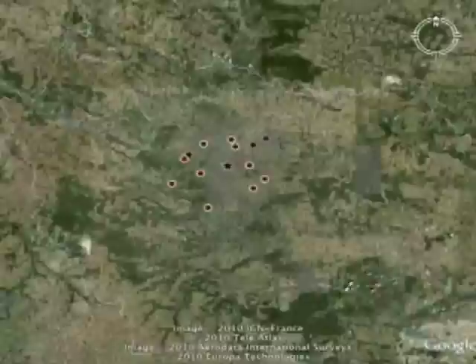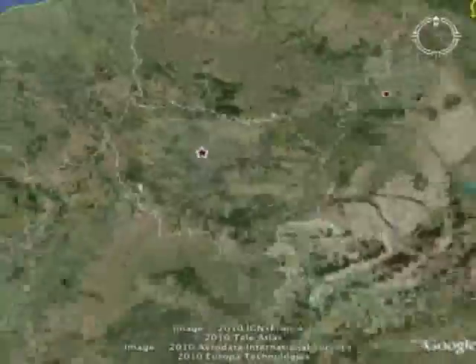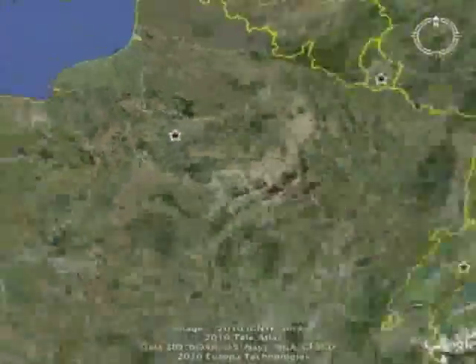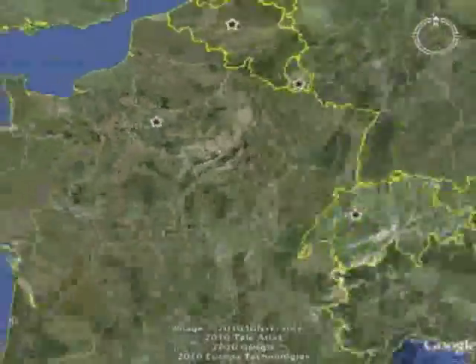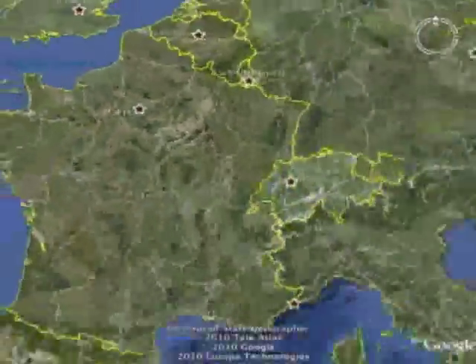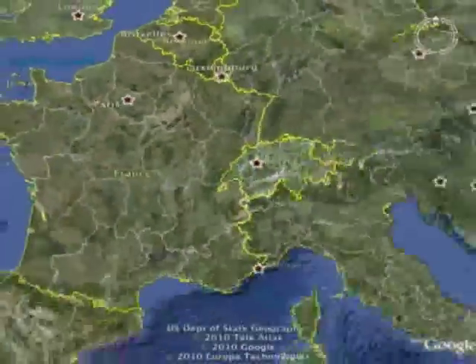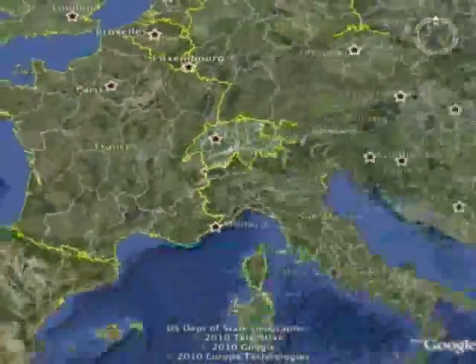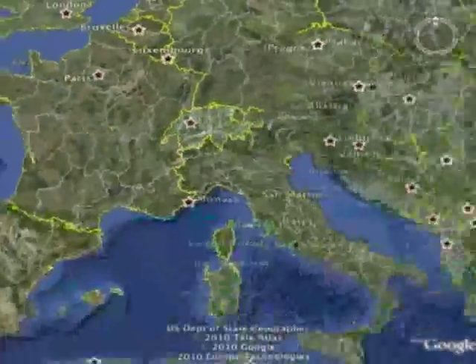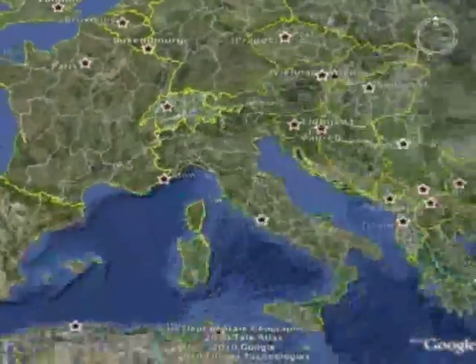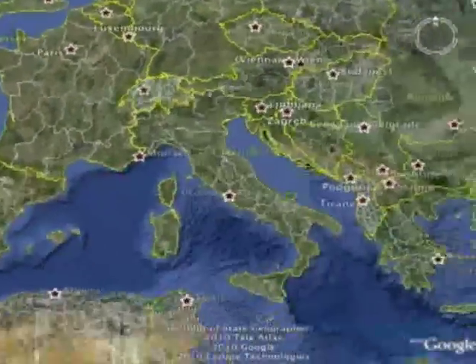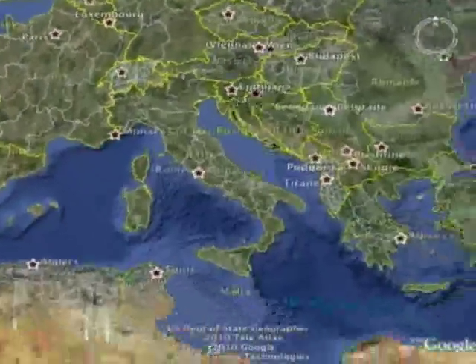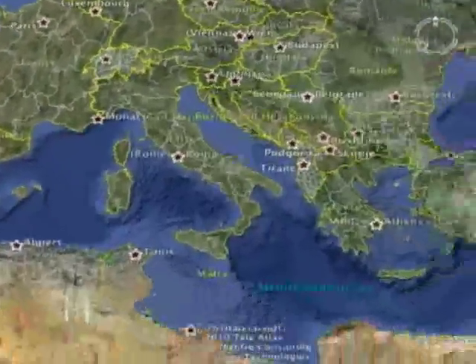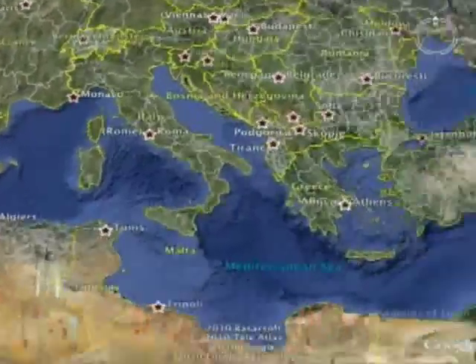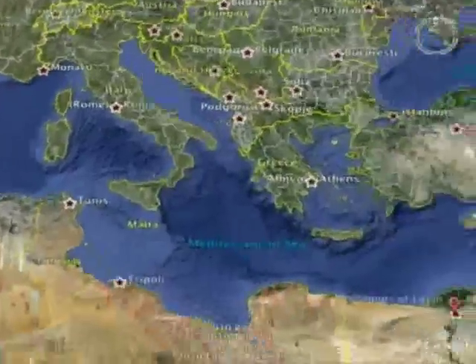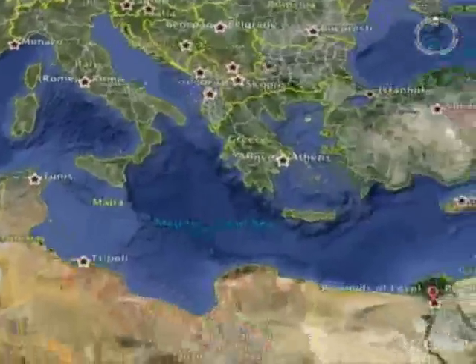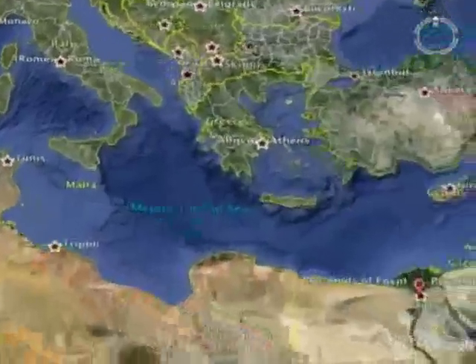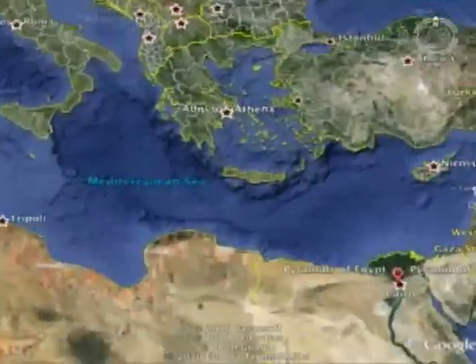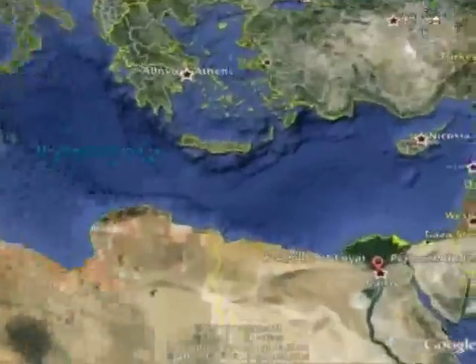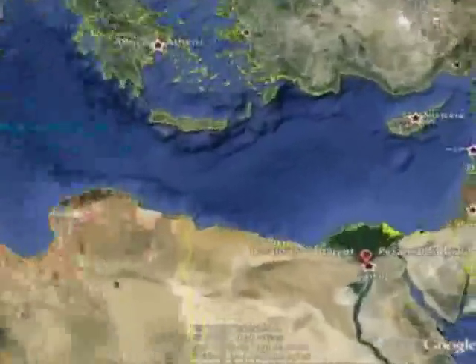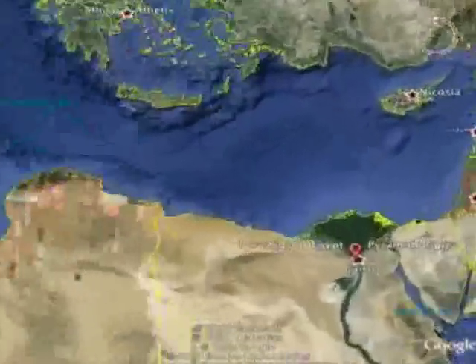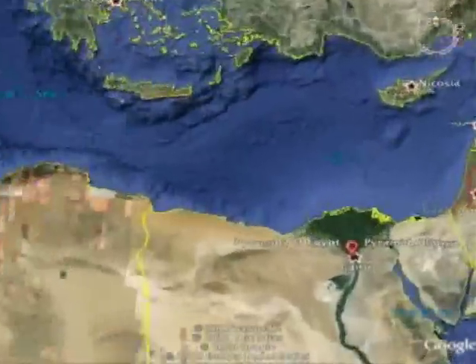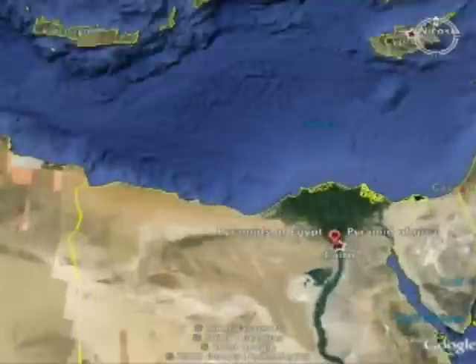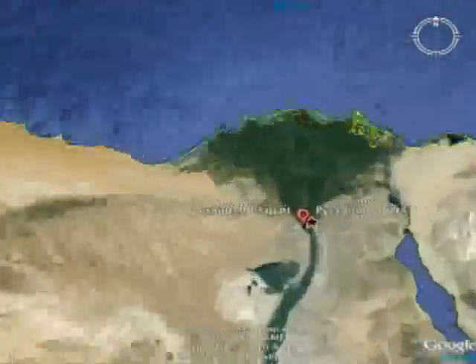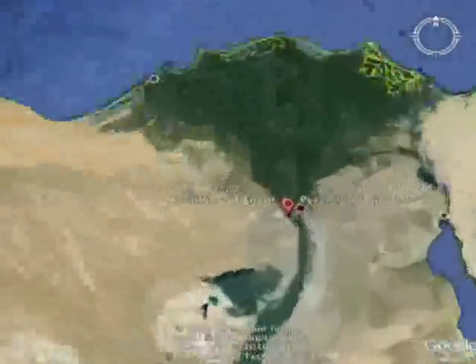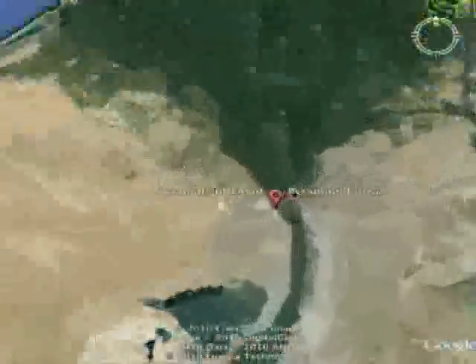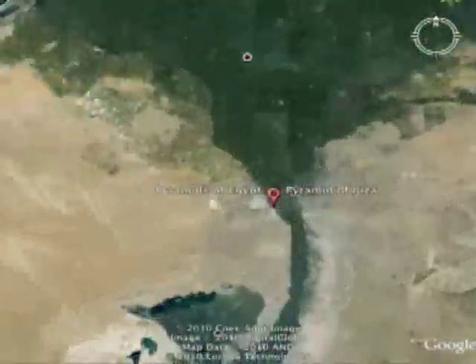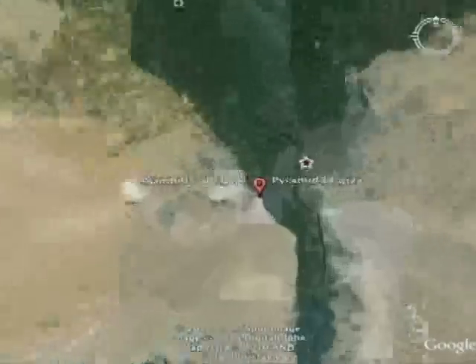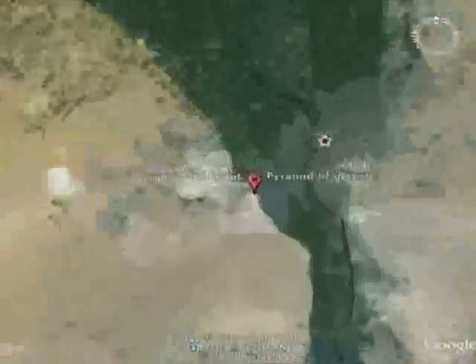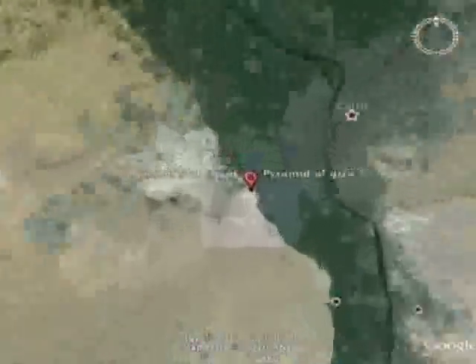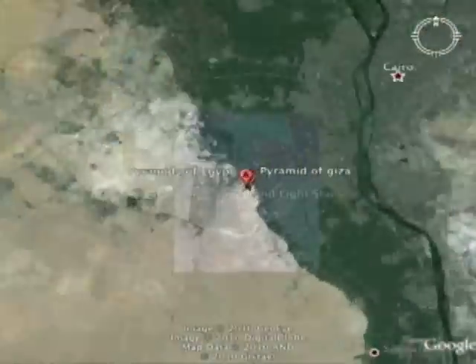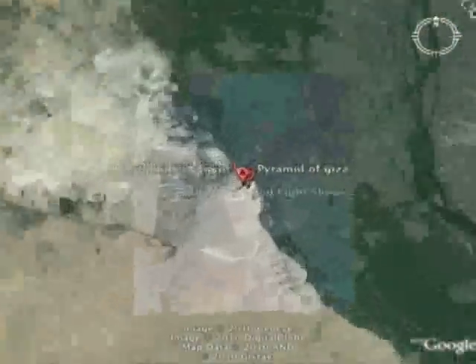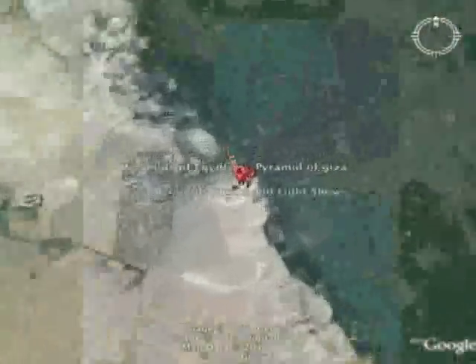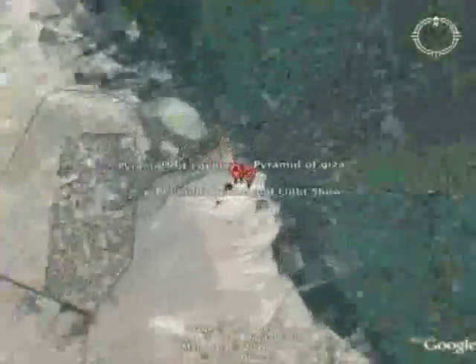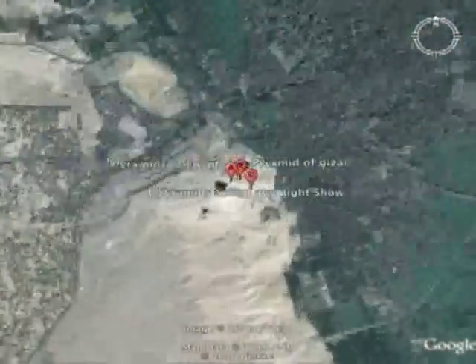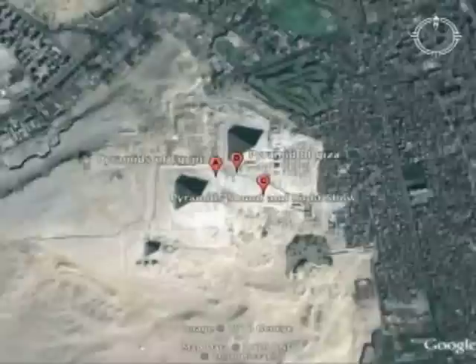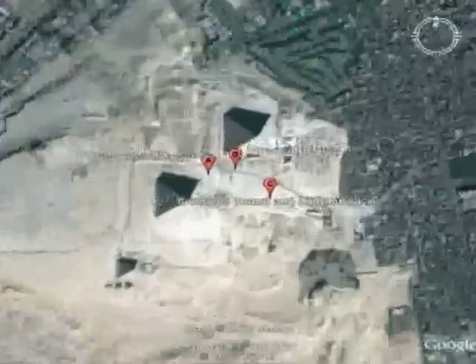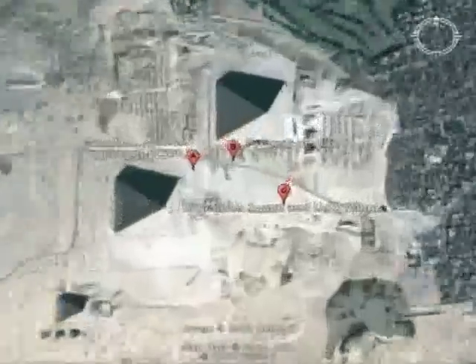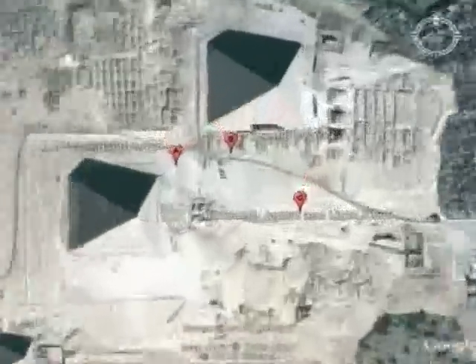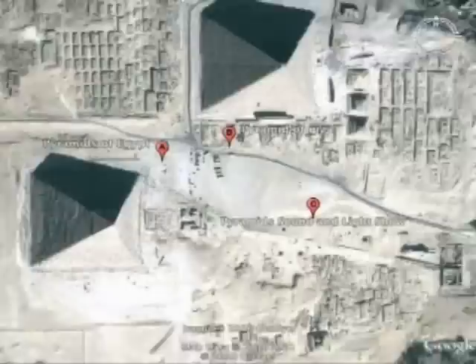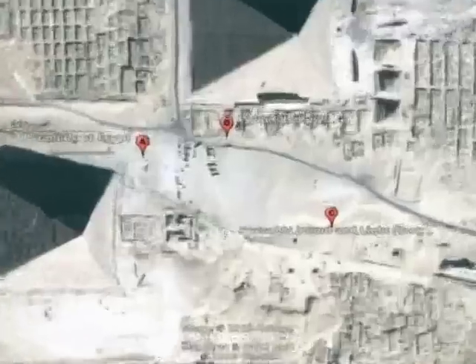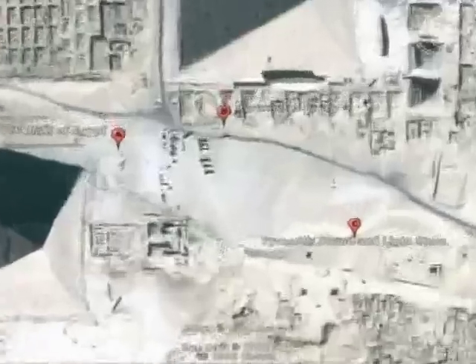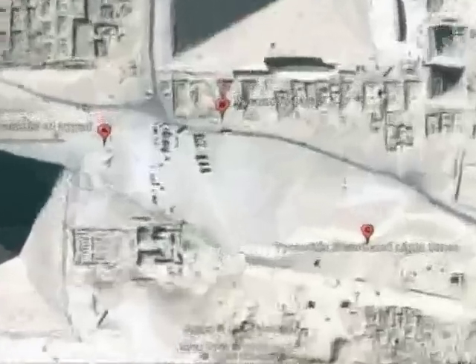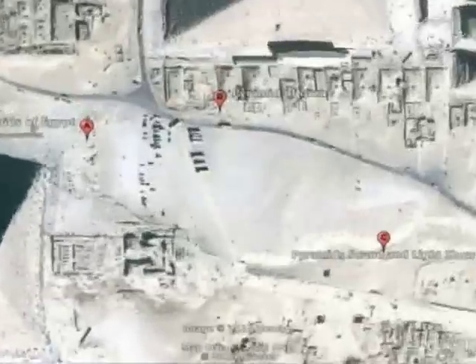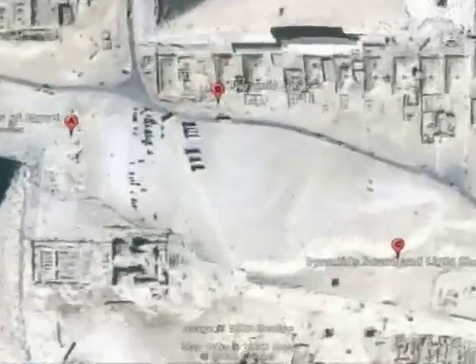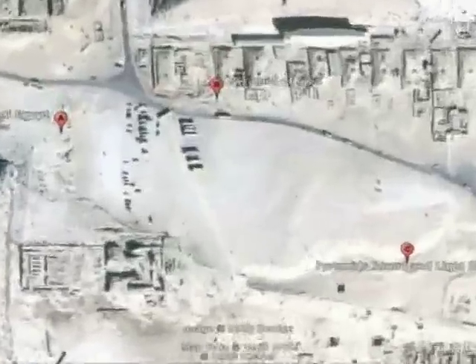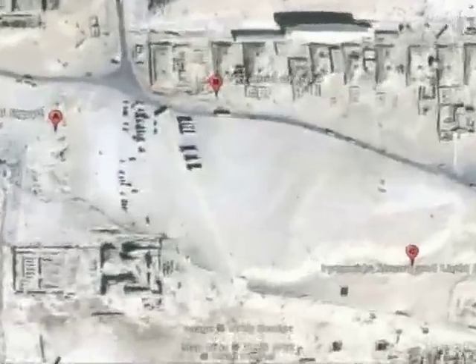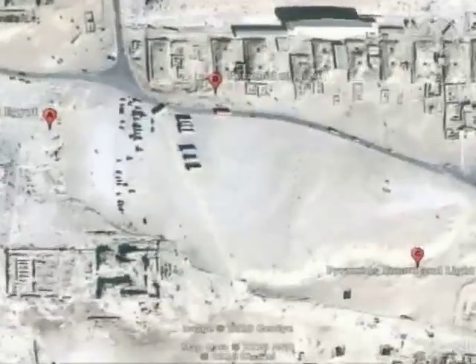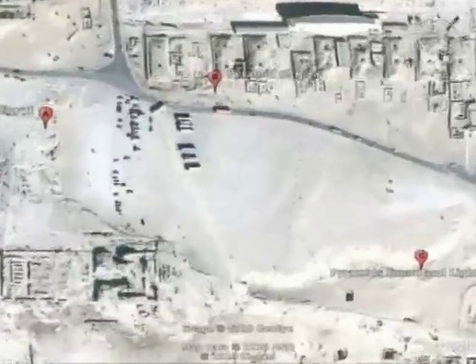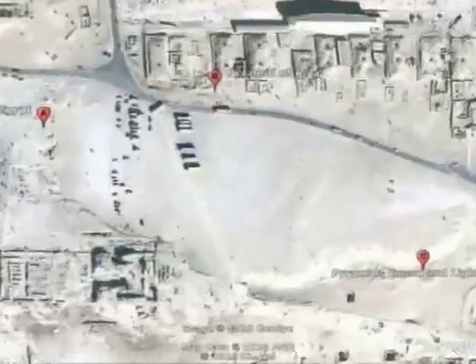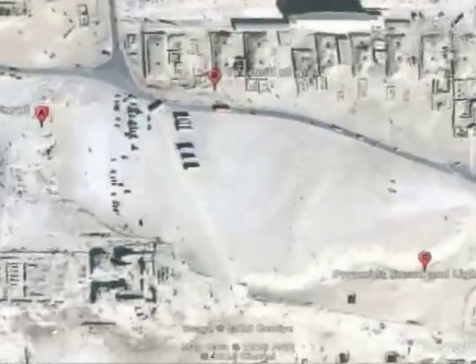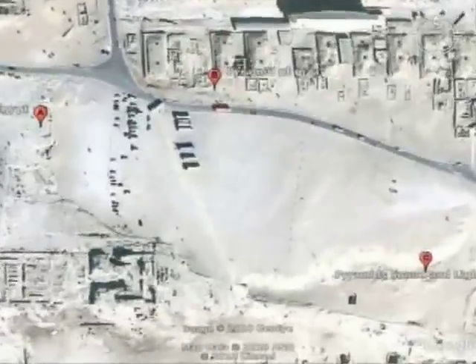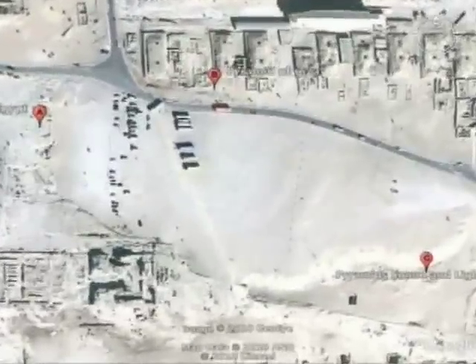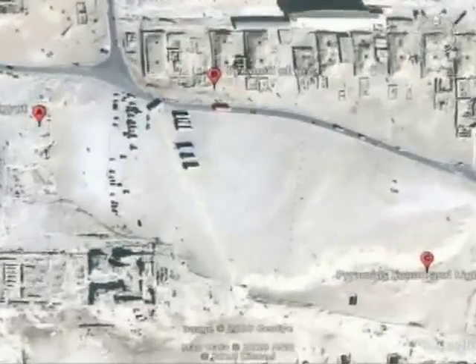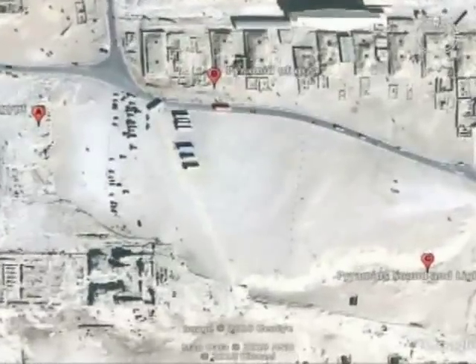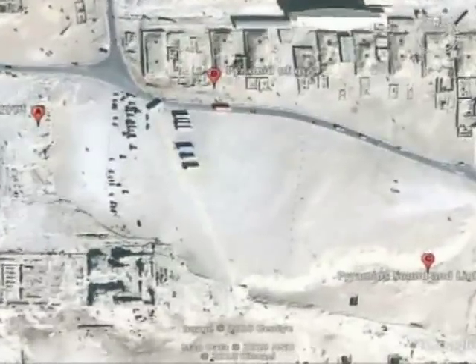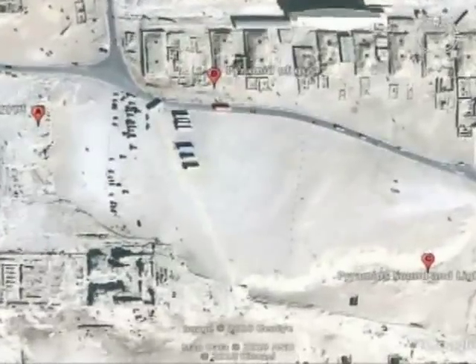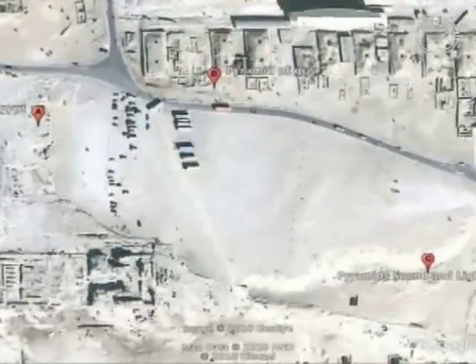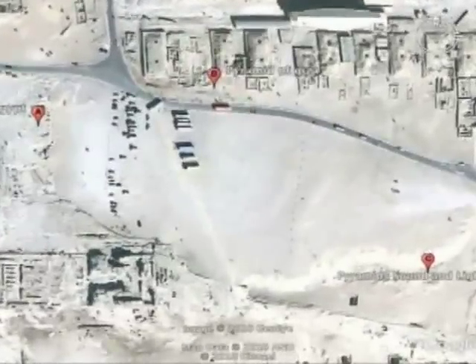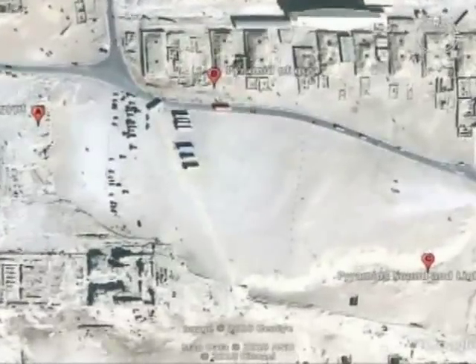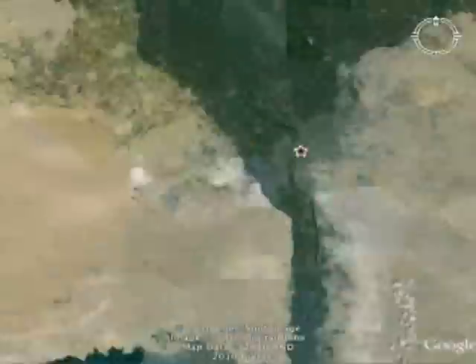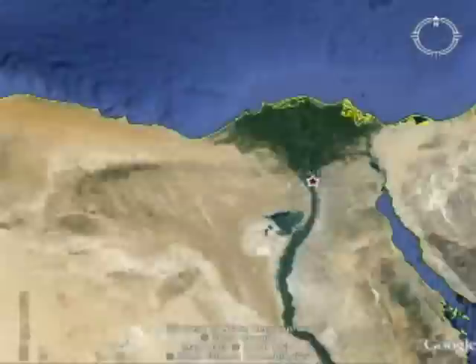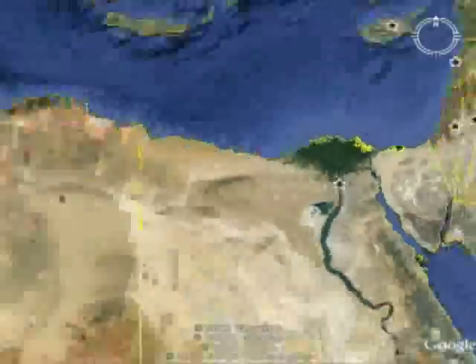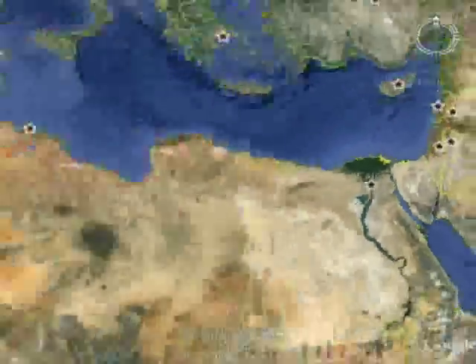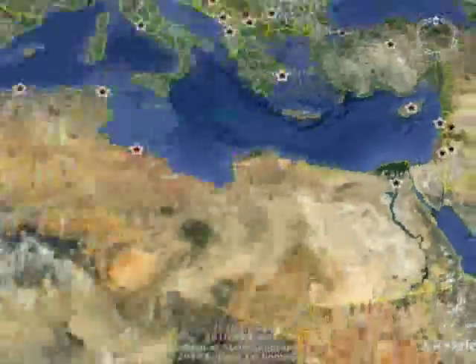Latitude 35 degrees north, longitude 30 degrees east — the pyramids in Egypt.